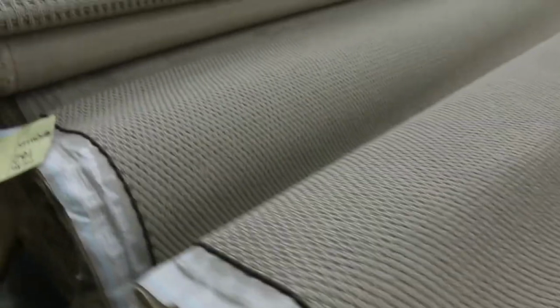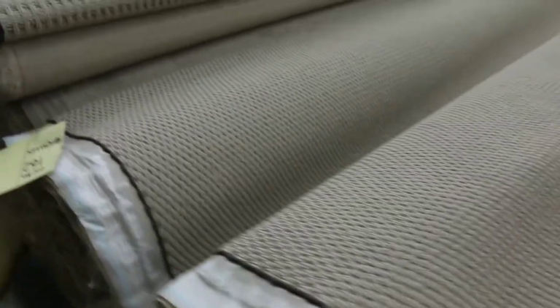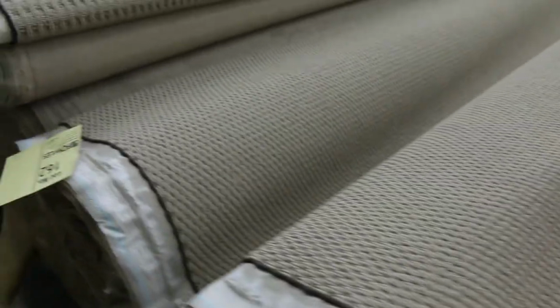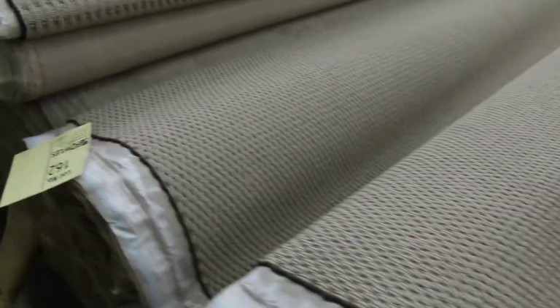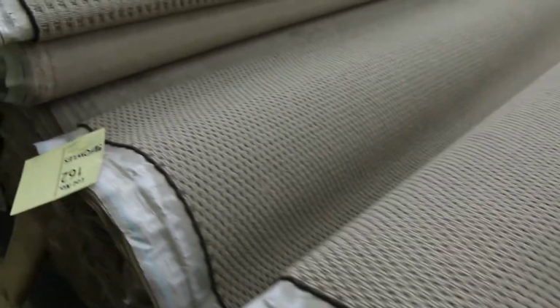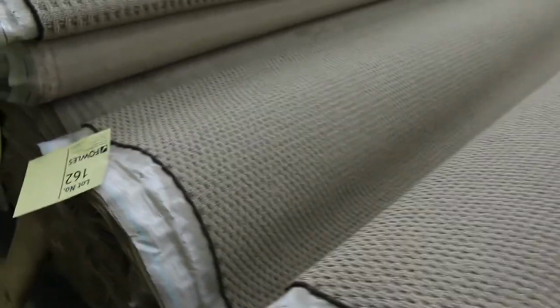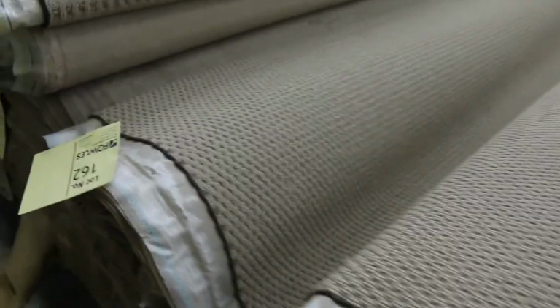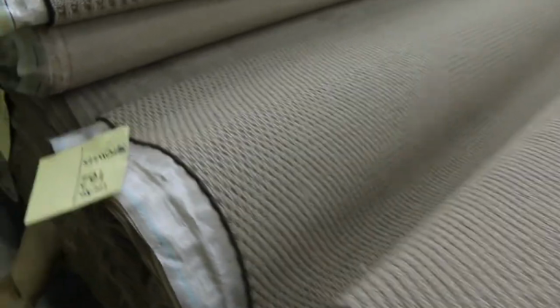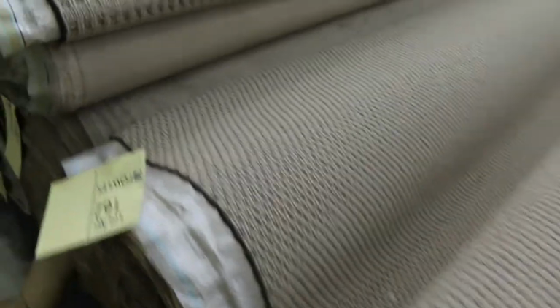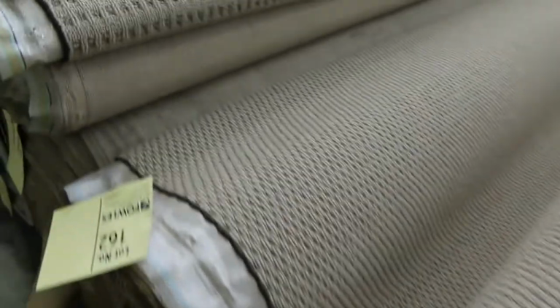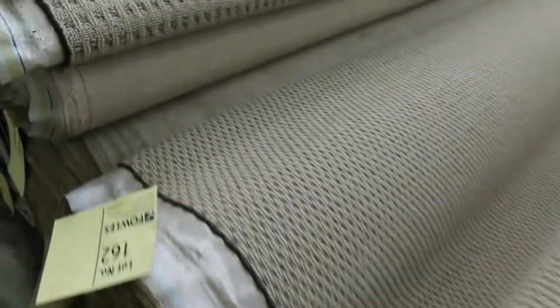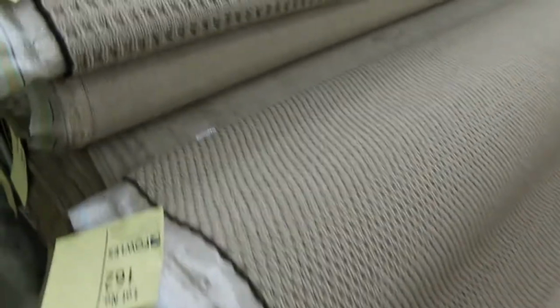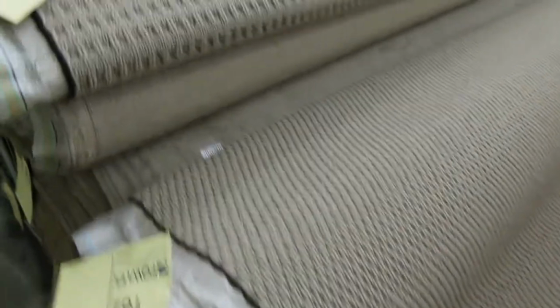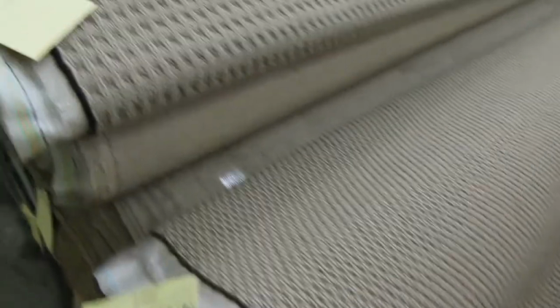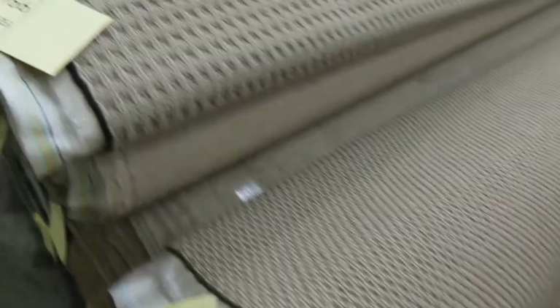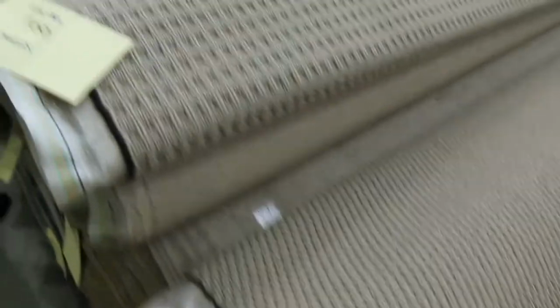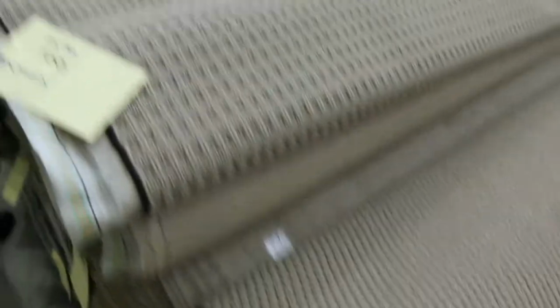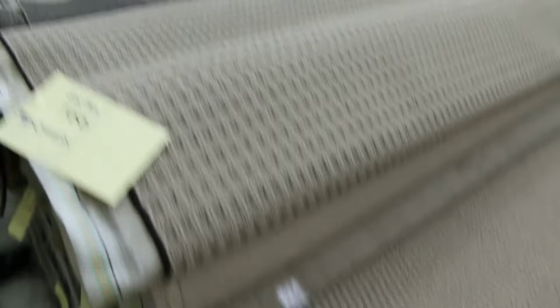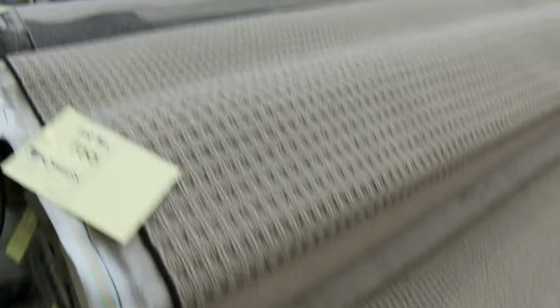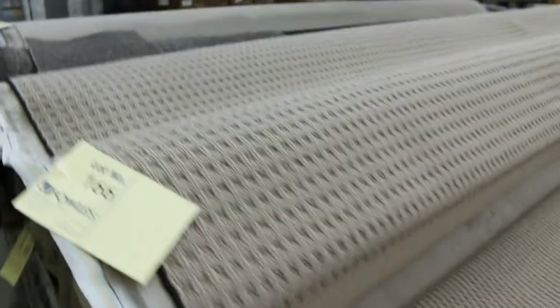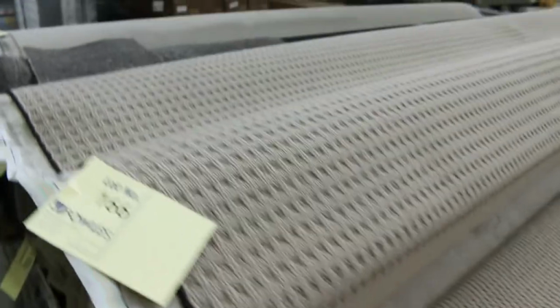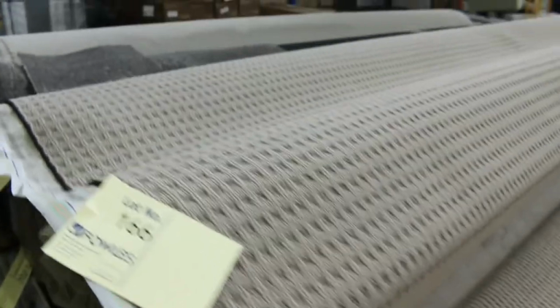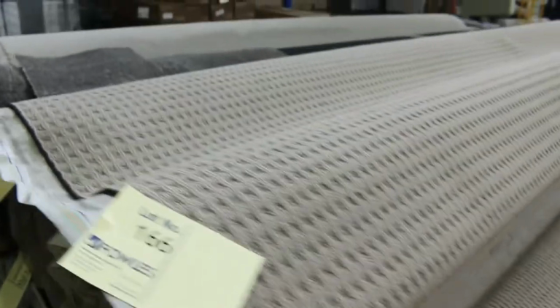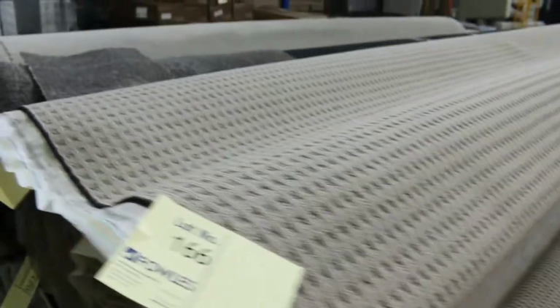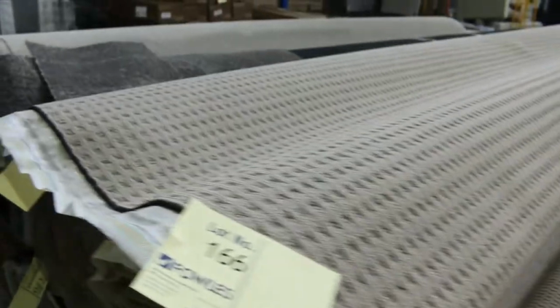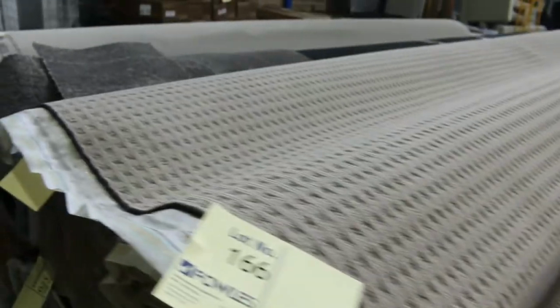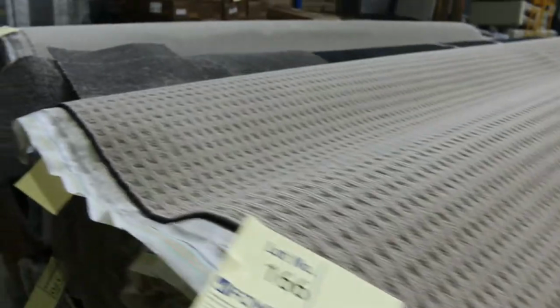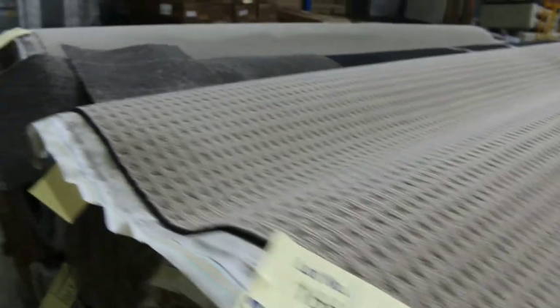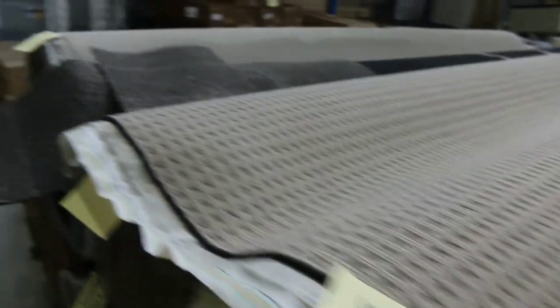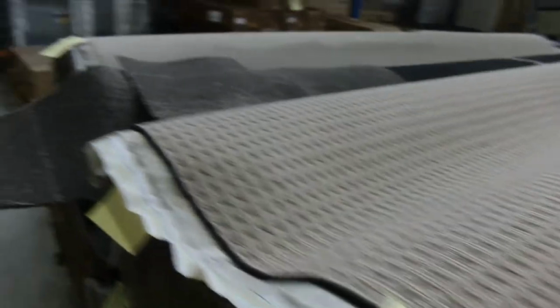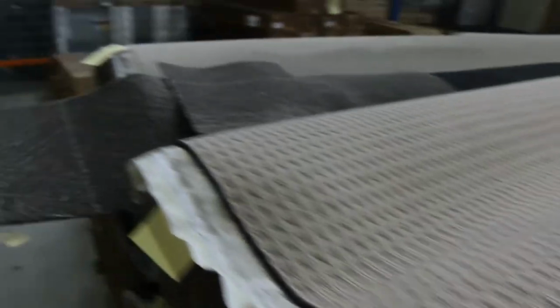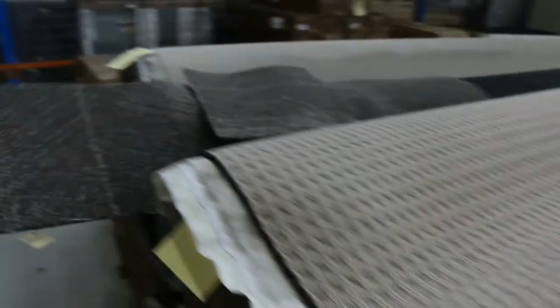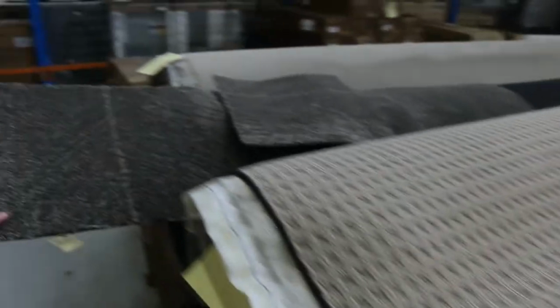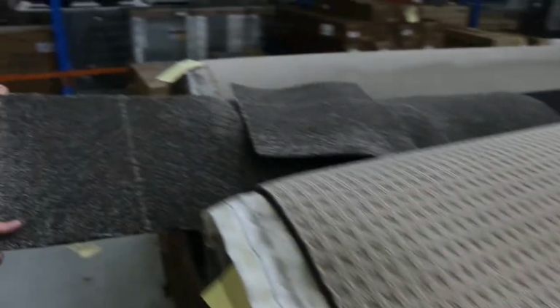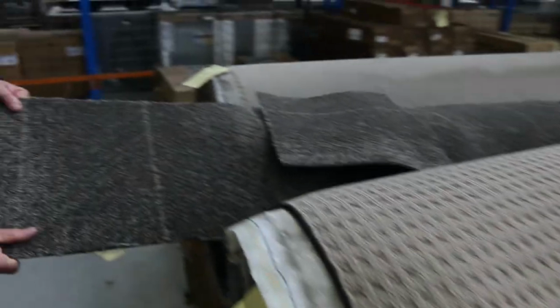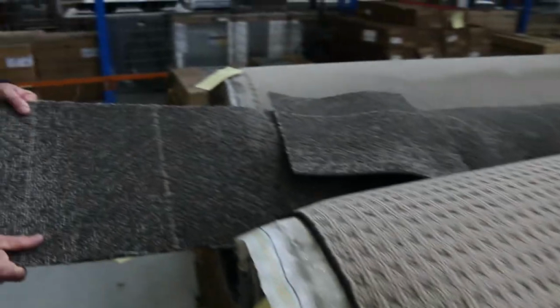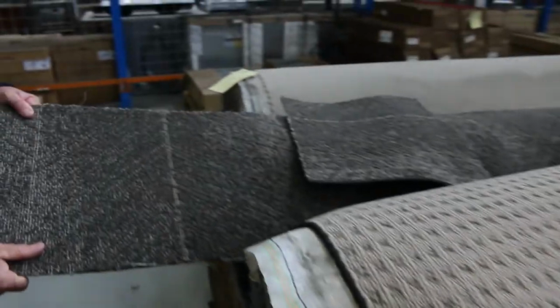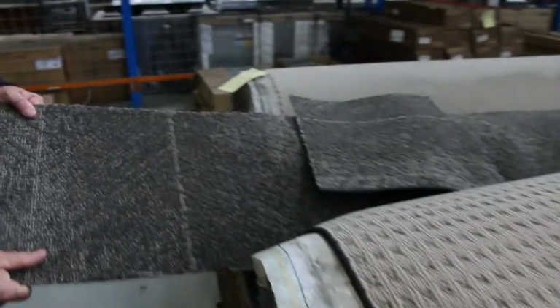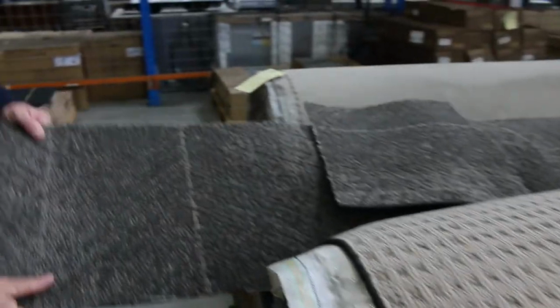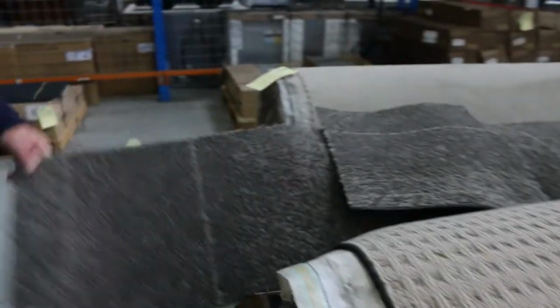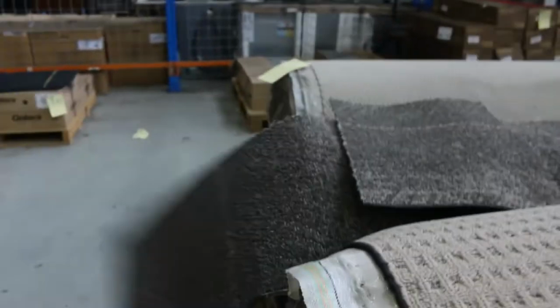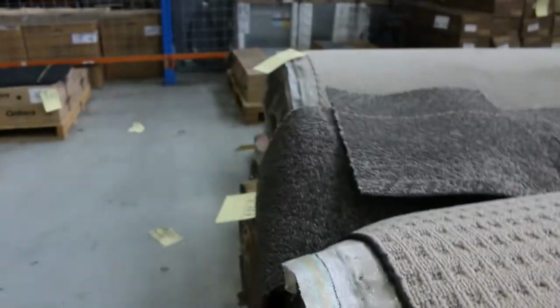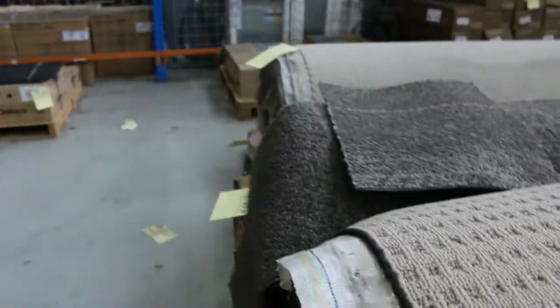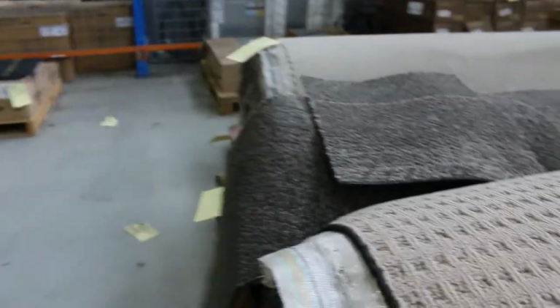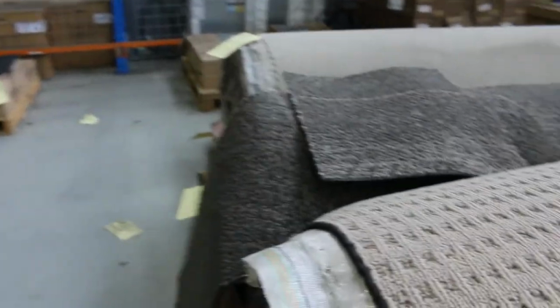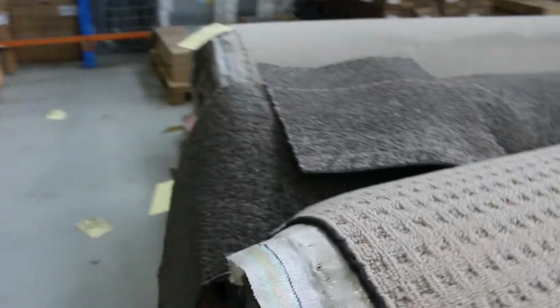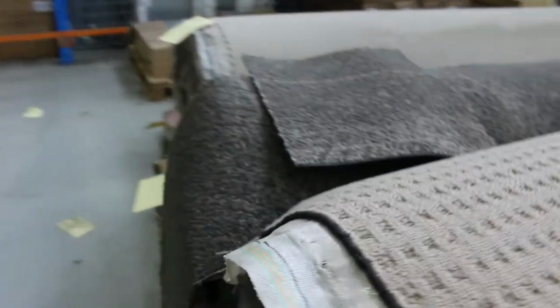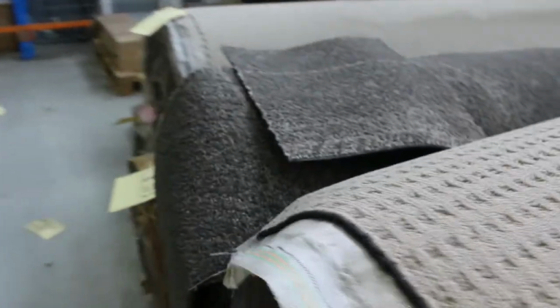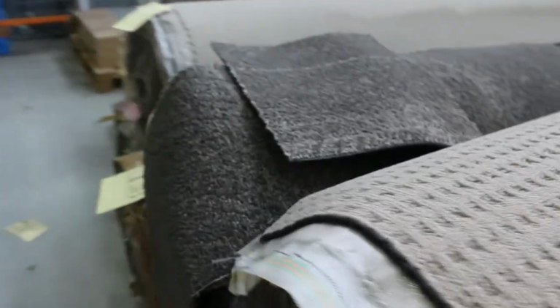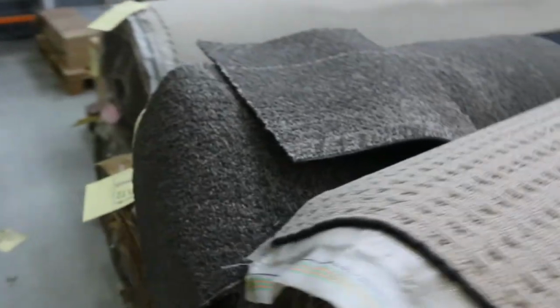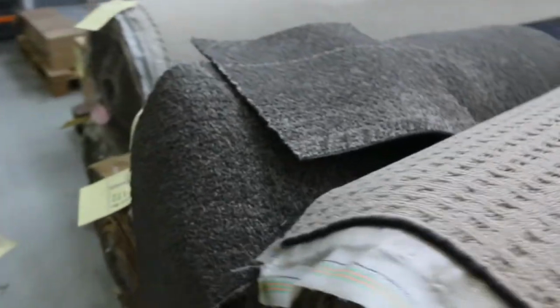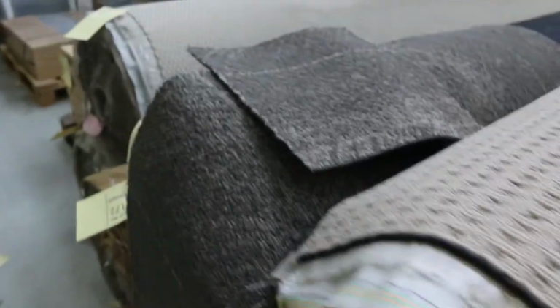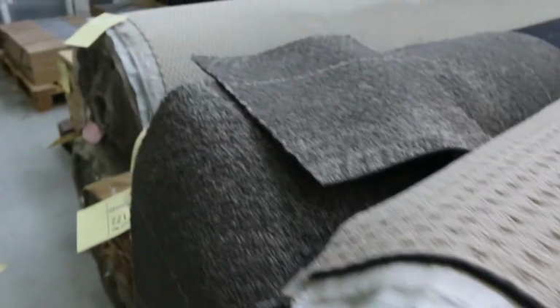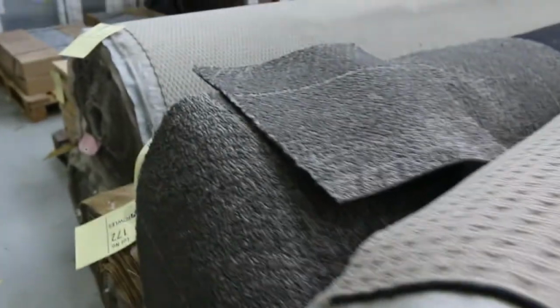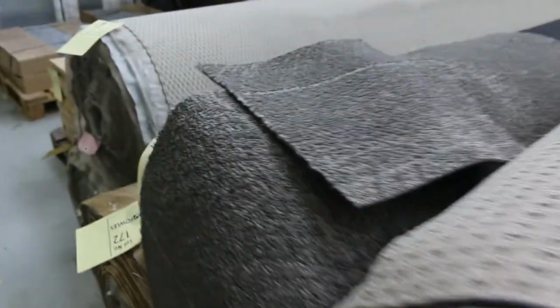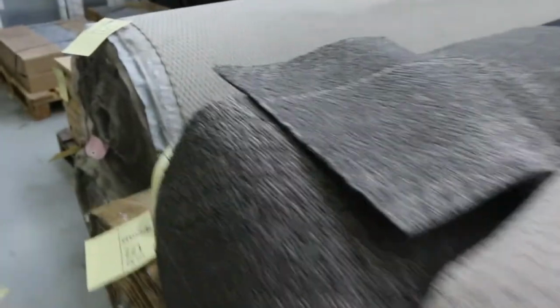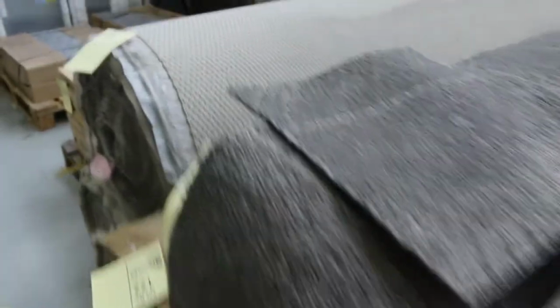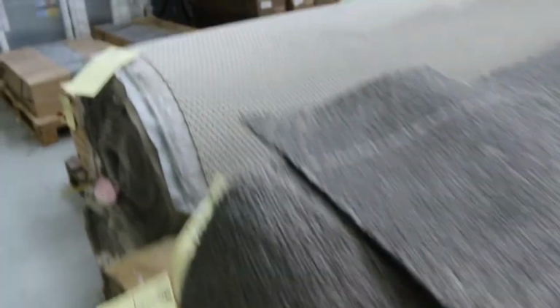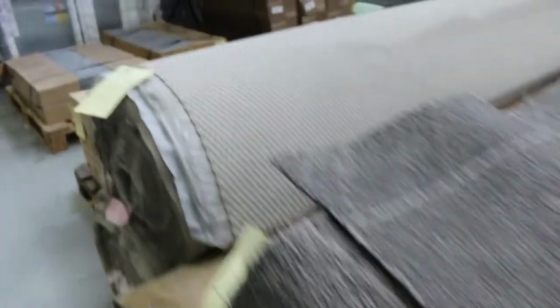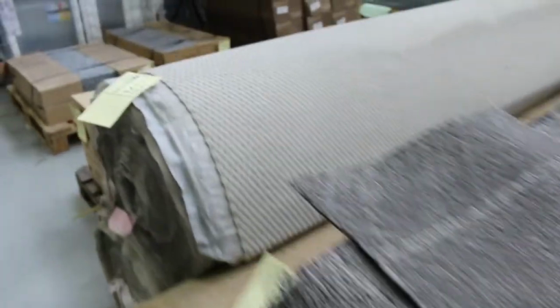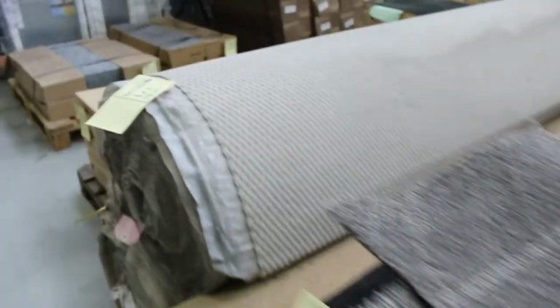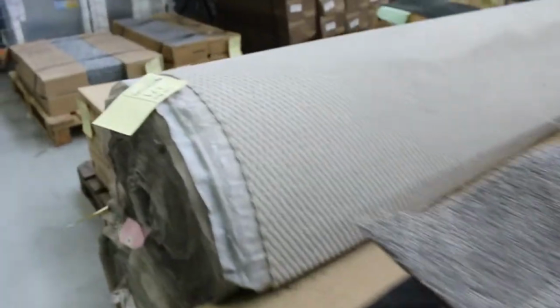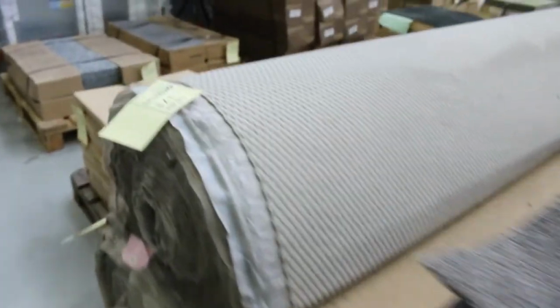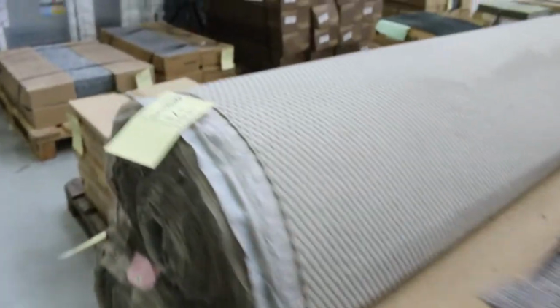Lots of loop piles again there, some commercial grade too. If you want something for a shop or office we've still got plenty of that, starting from $30.